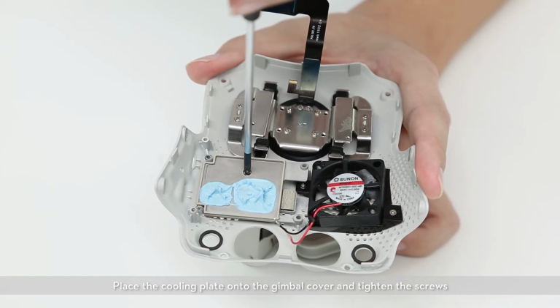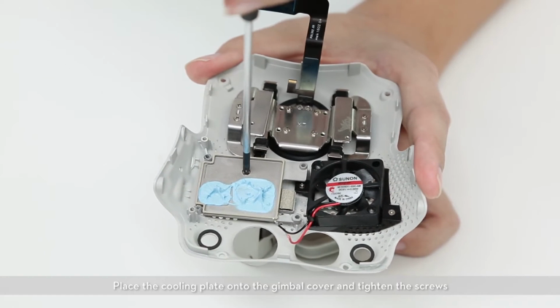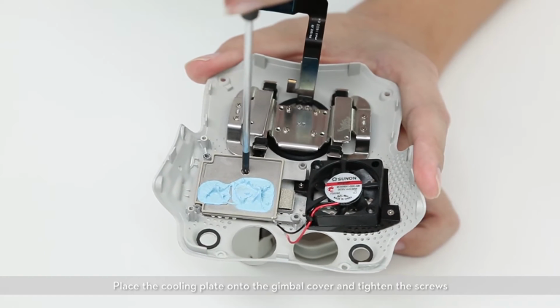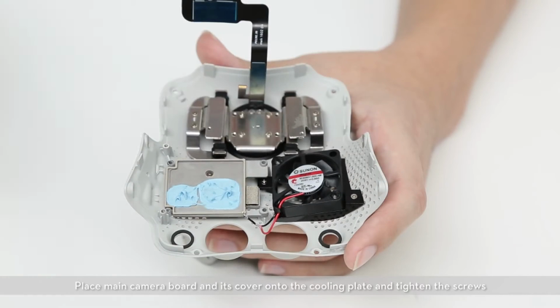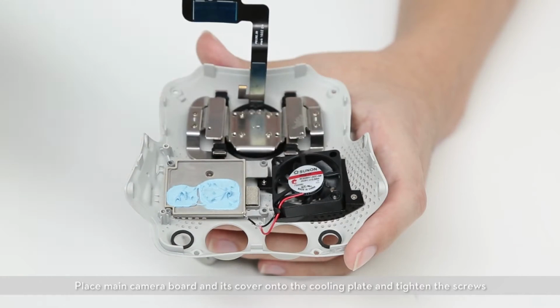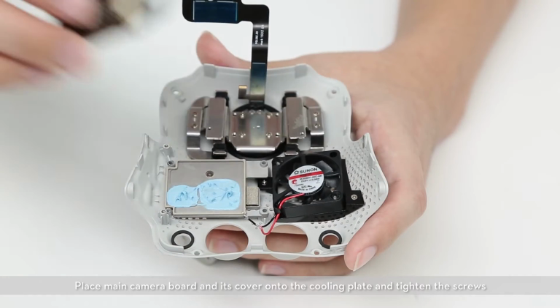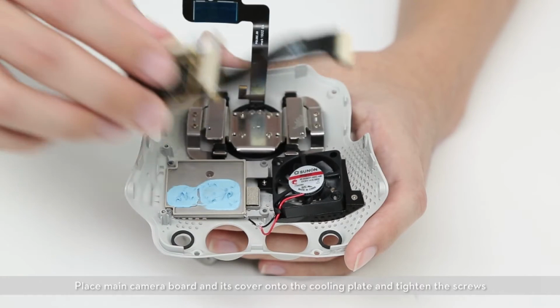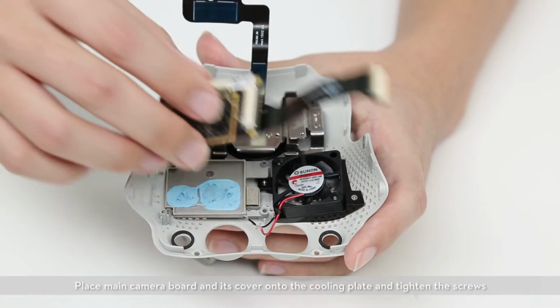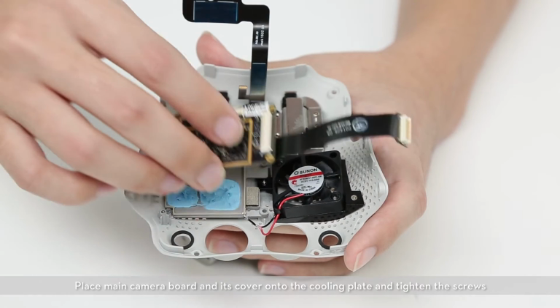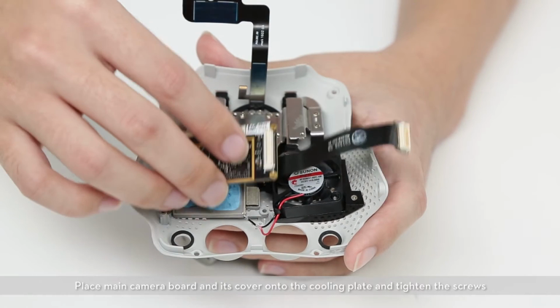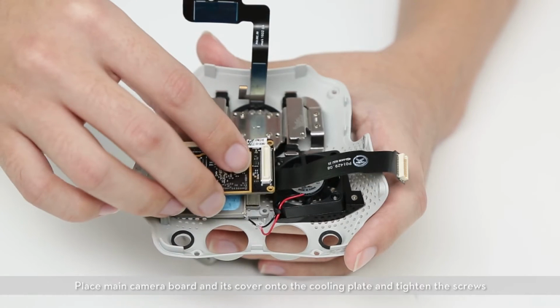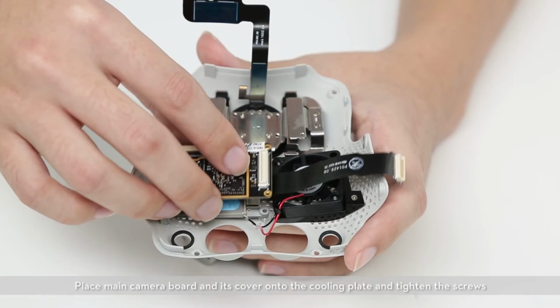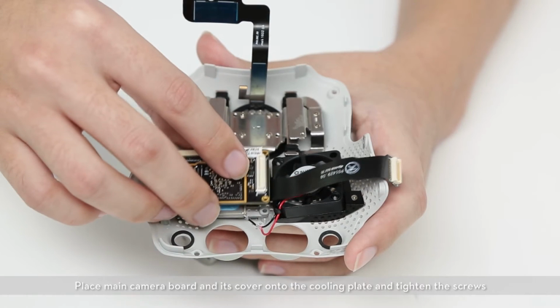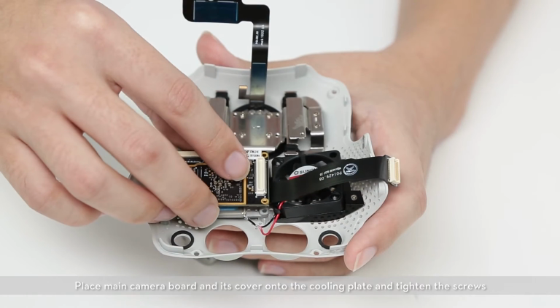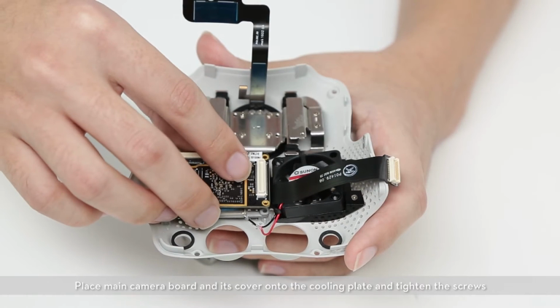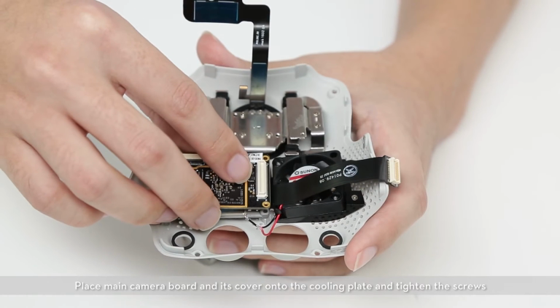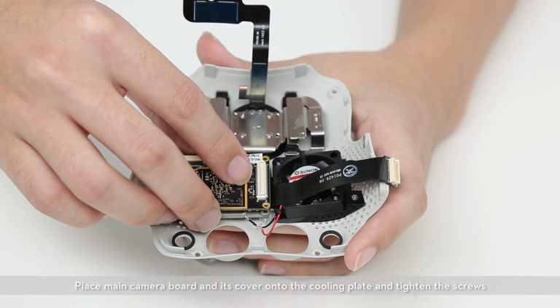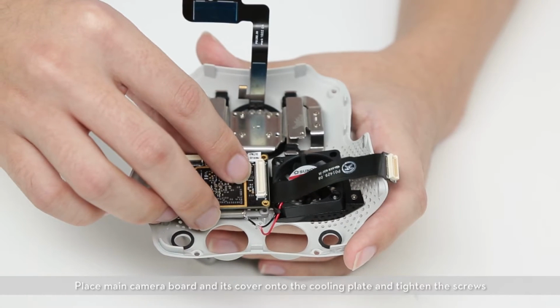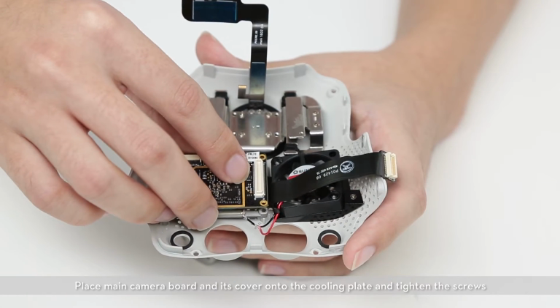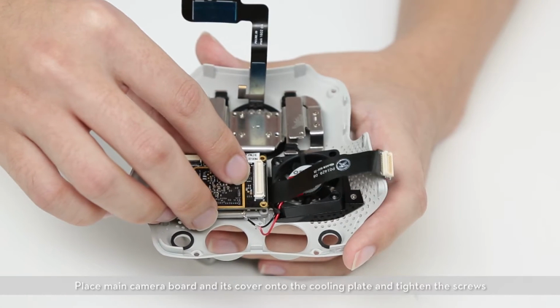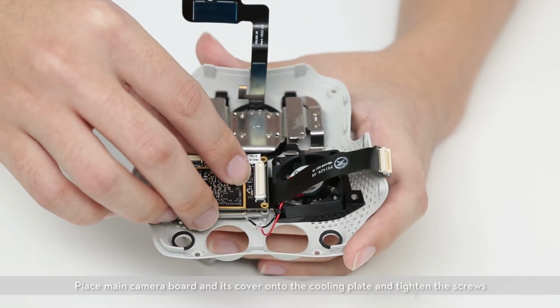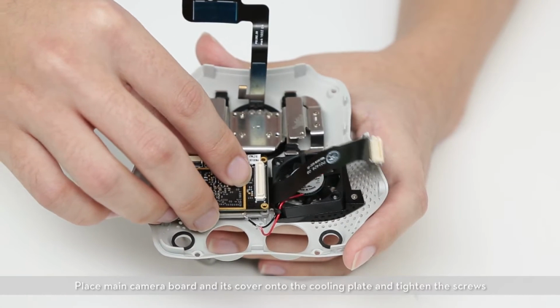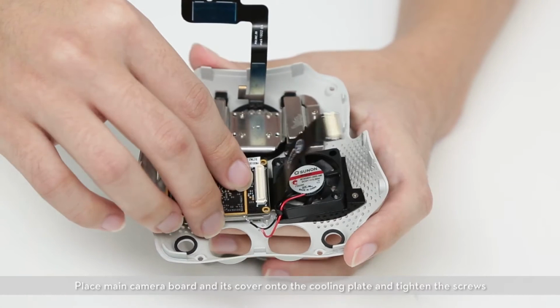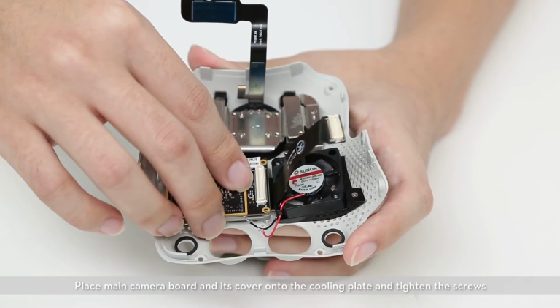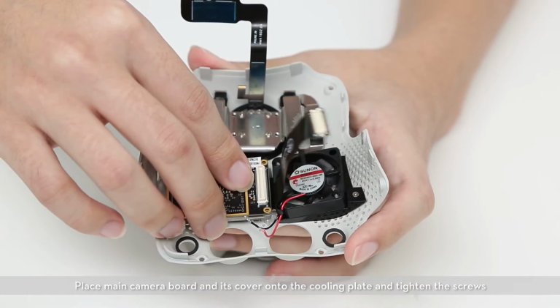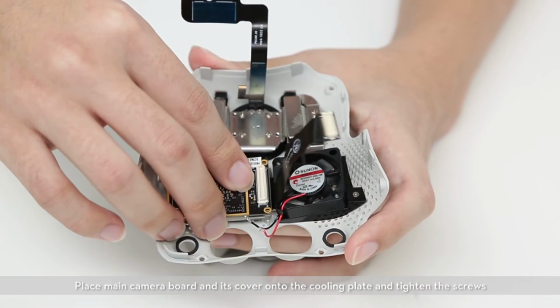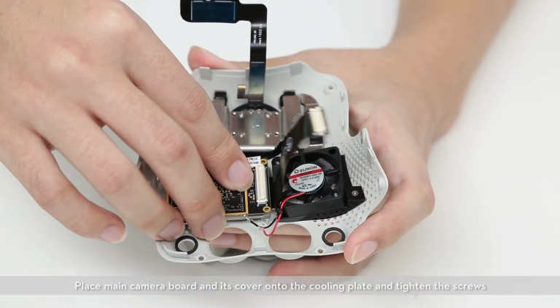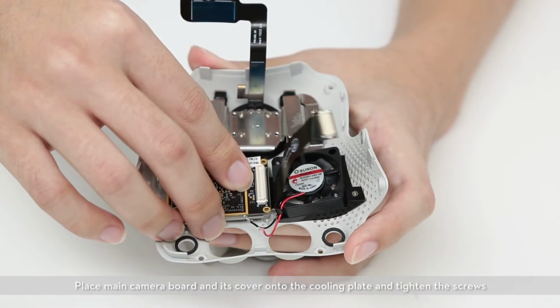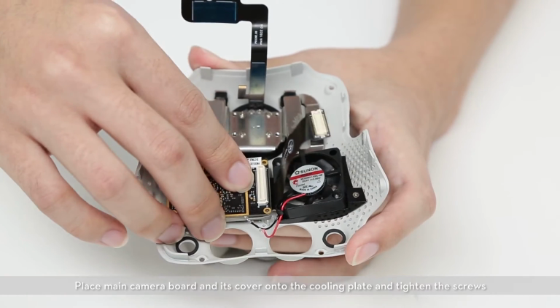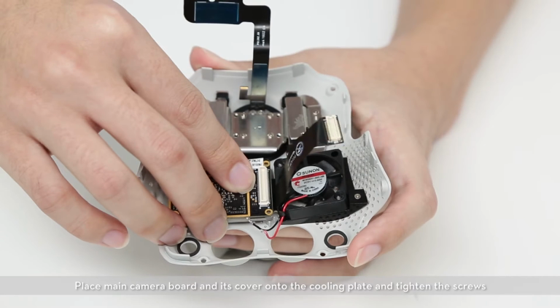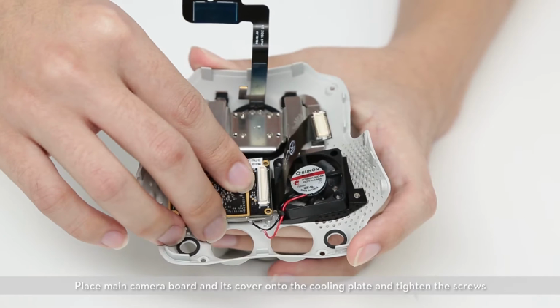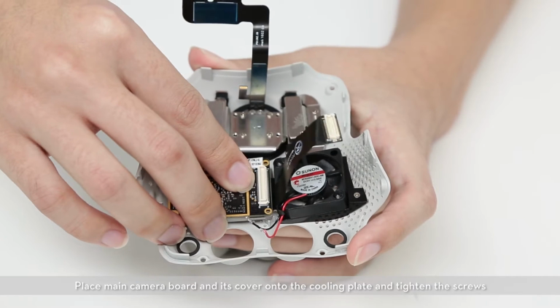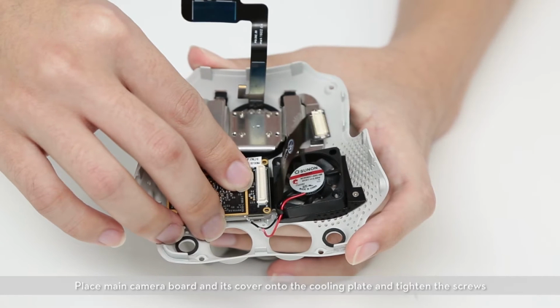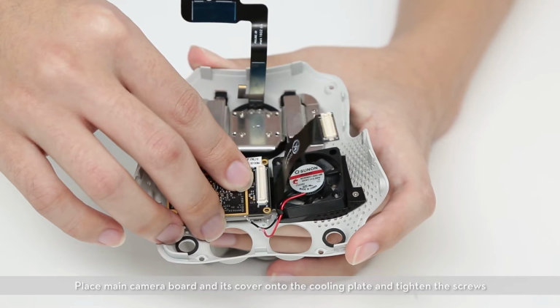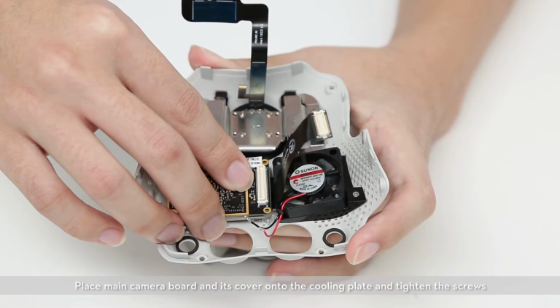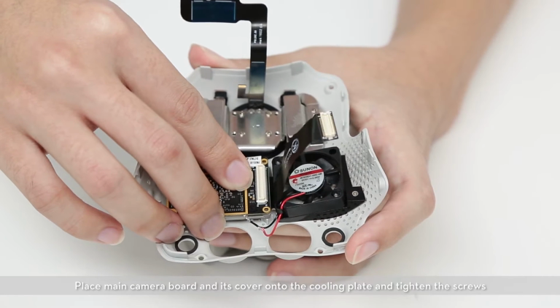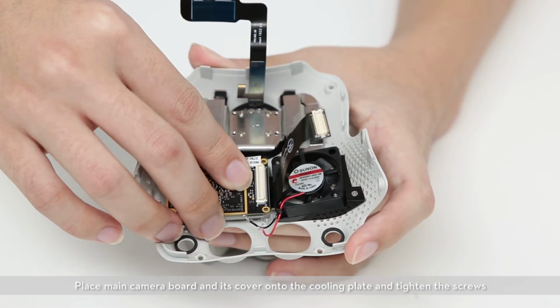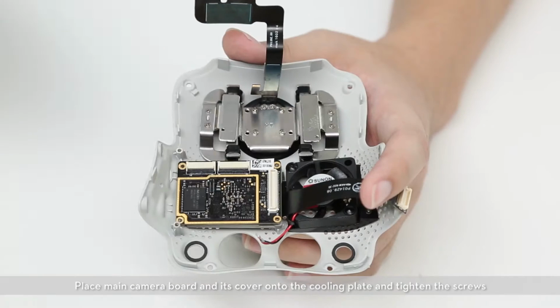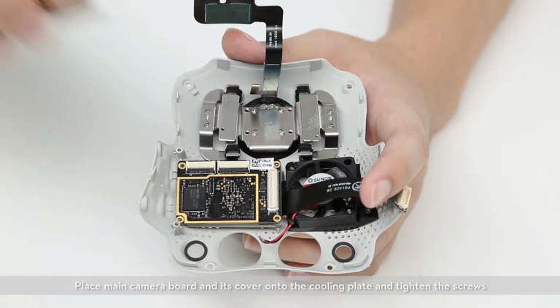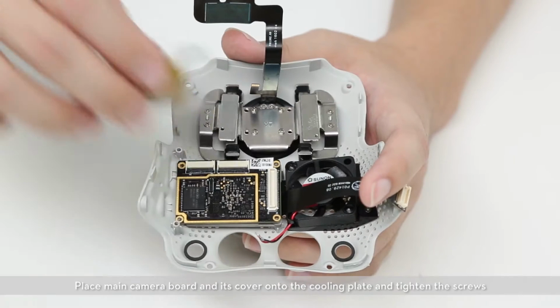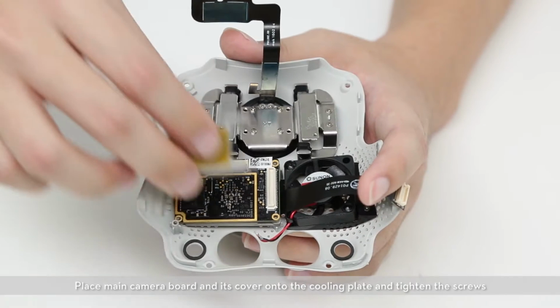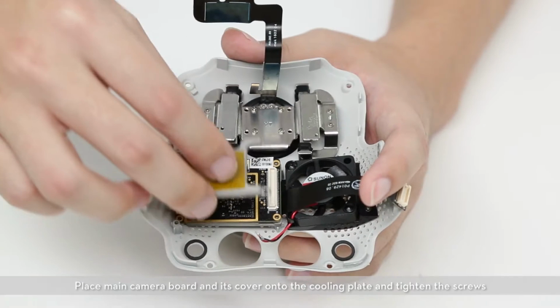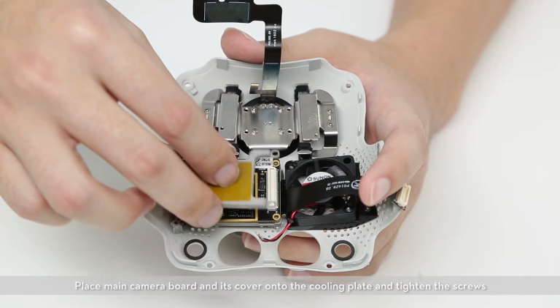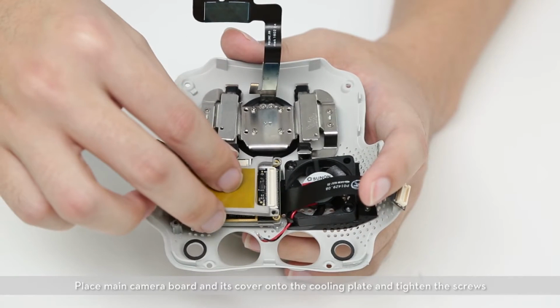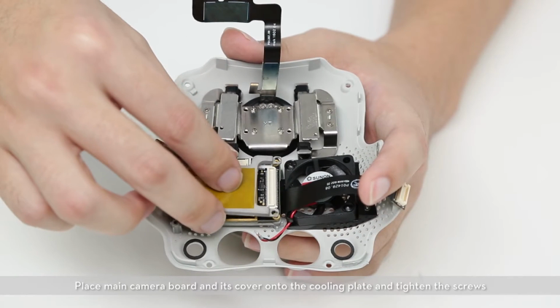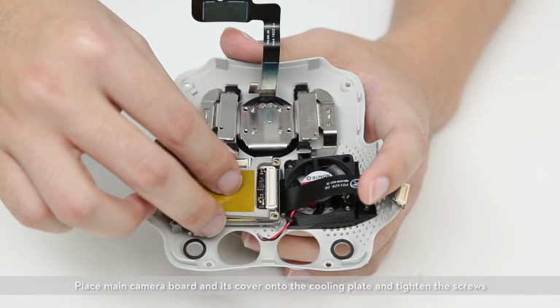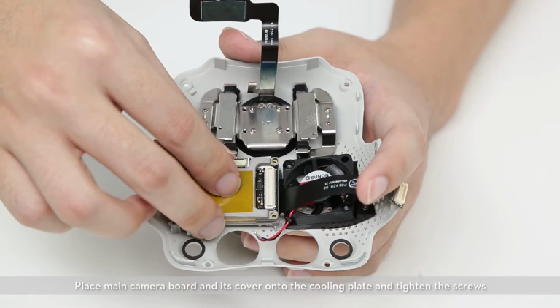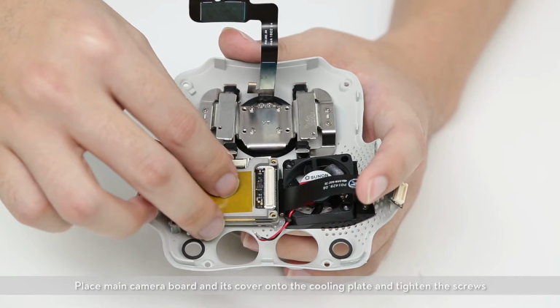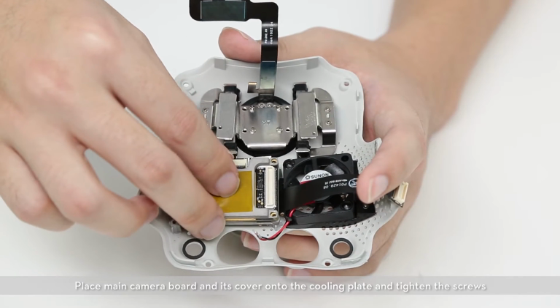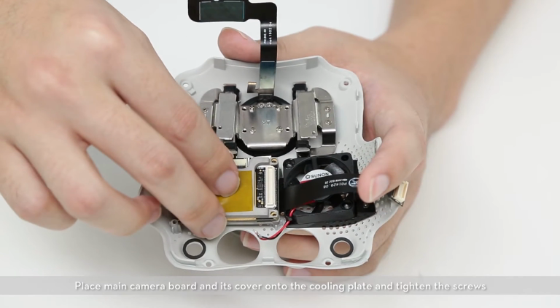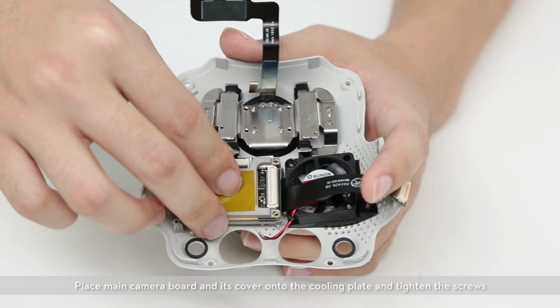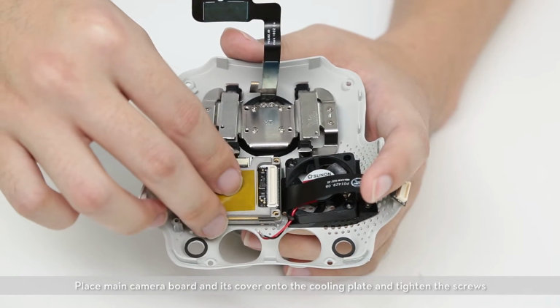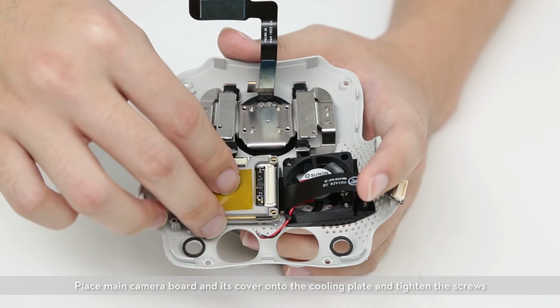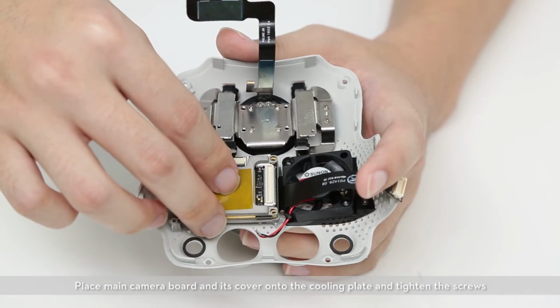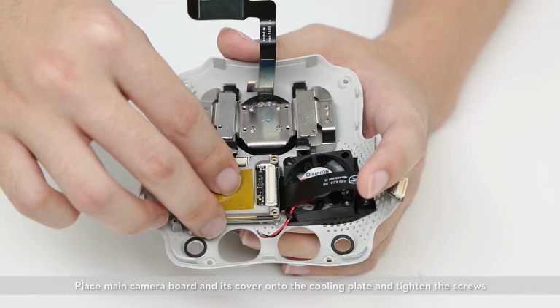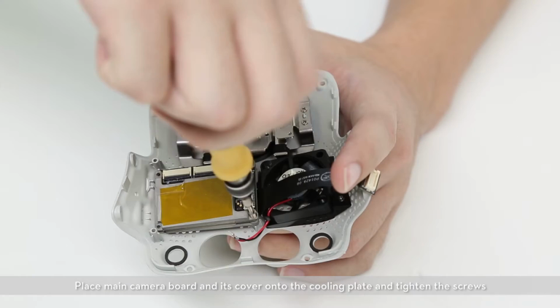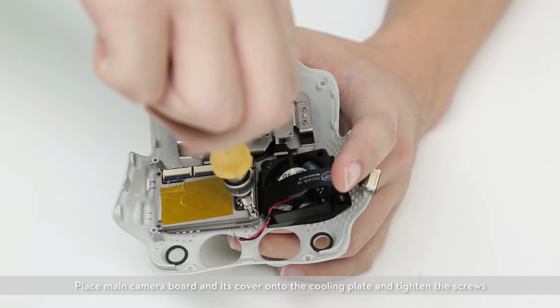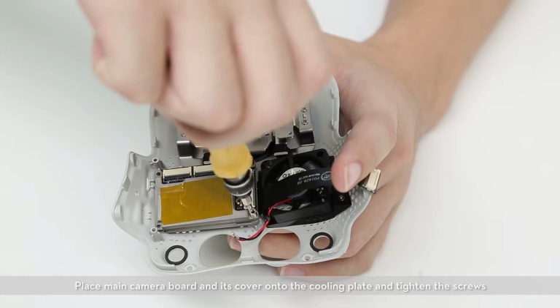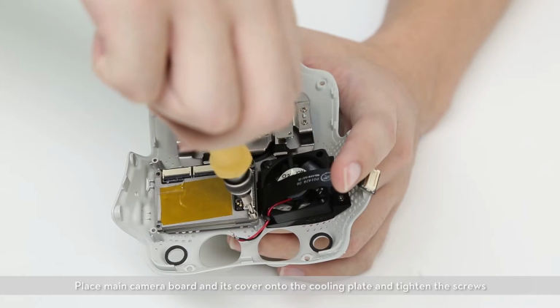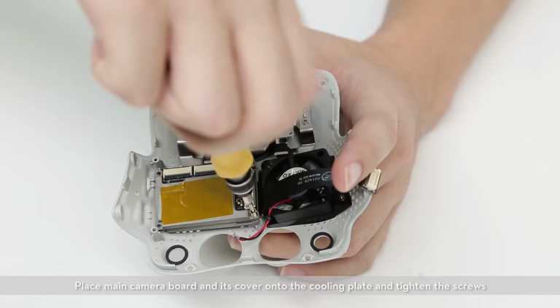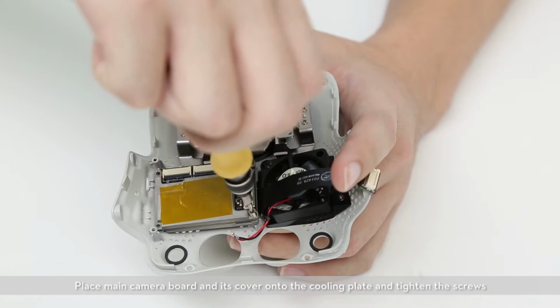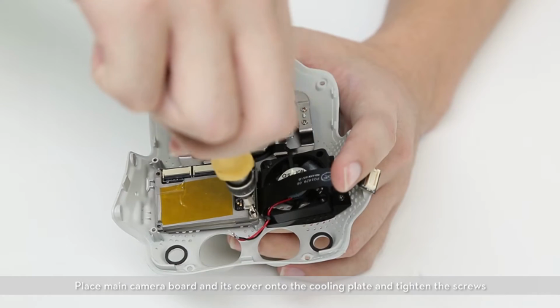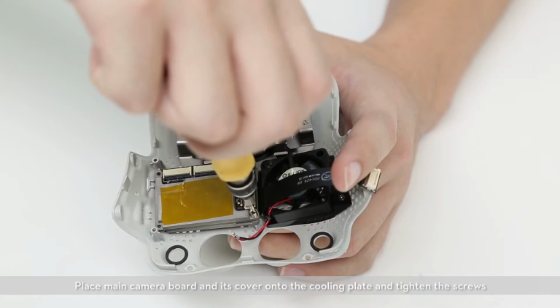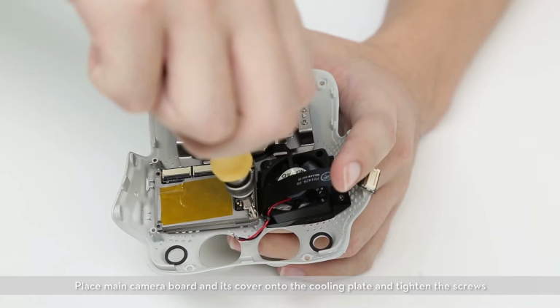Place the main camera board and its cover onto the cooling plate, and tighten the screws.